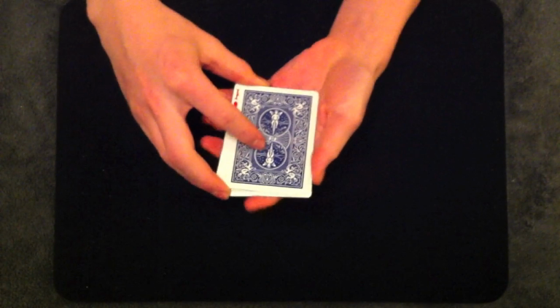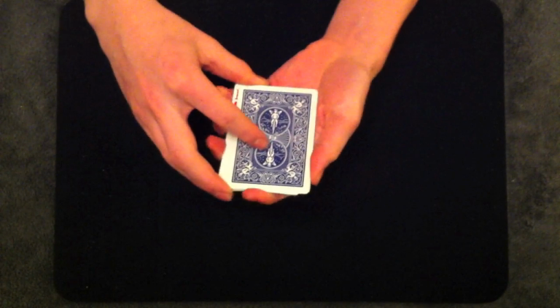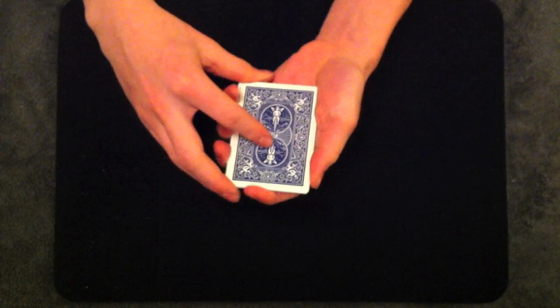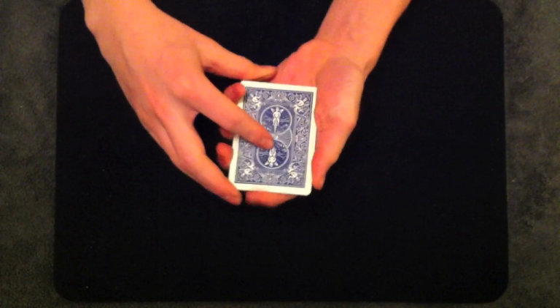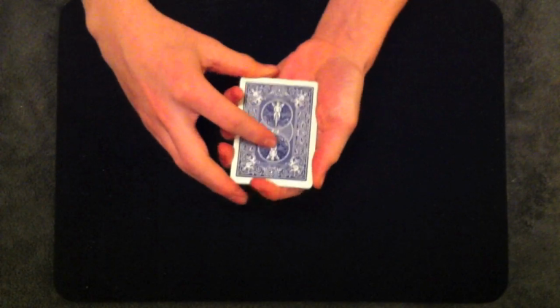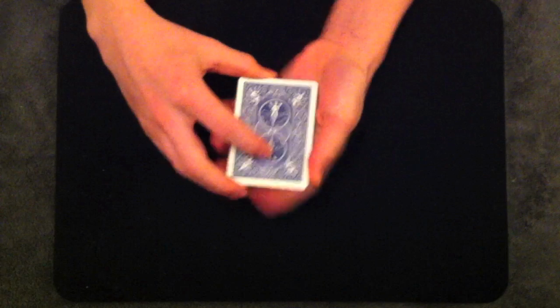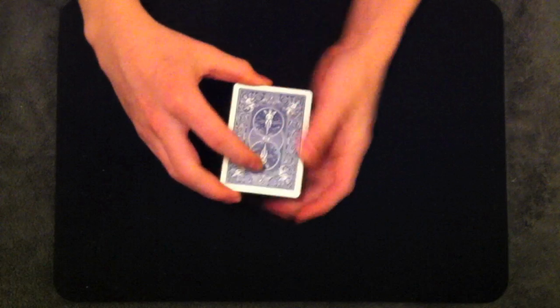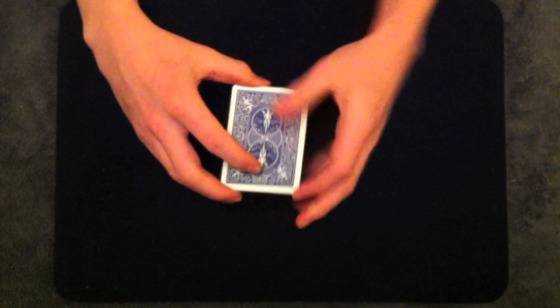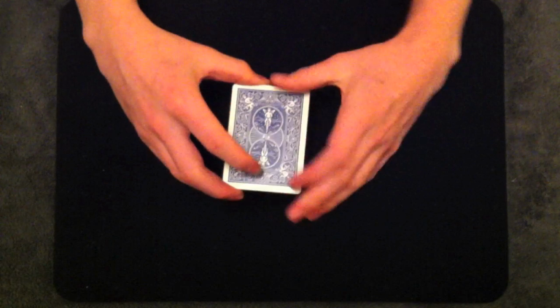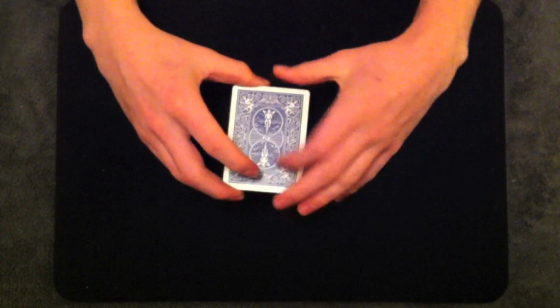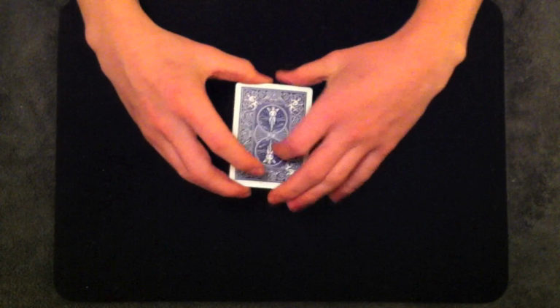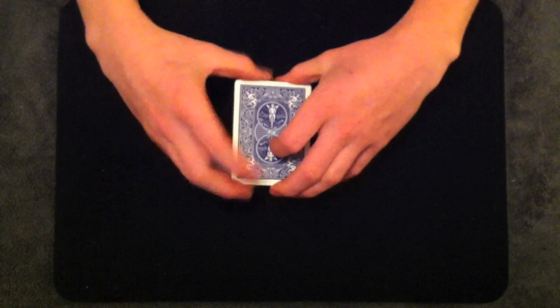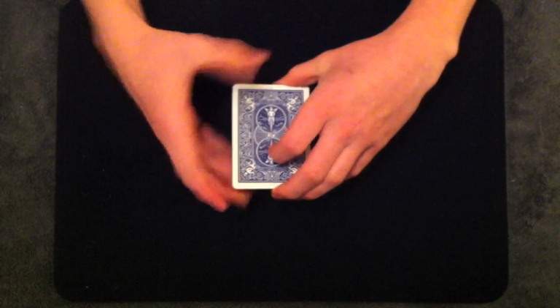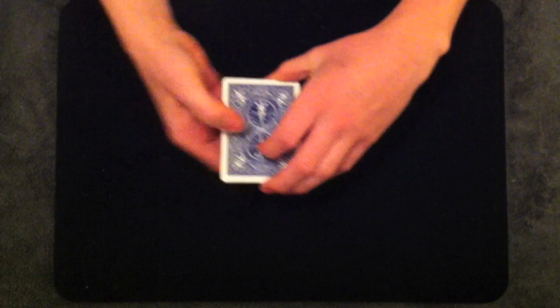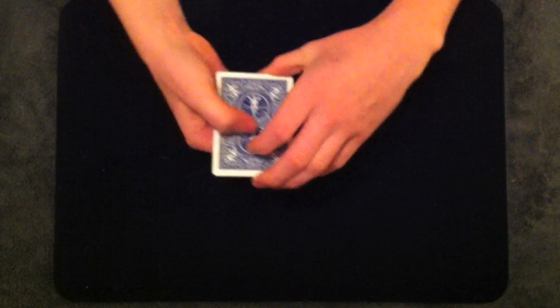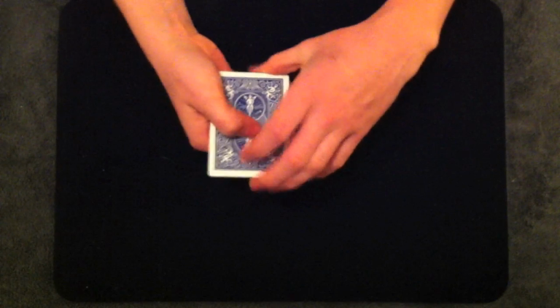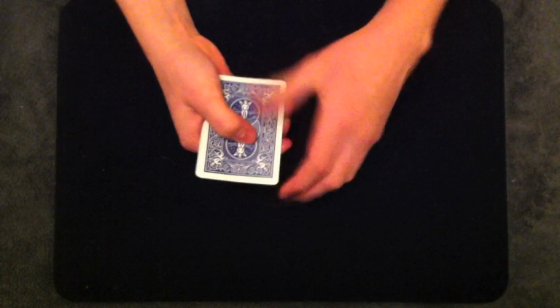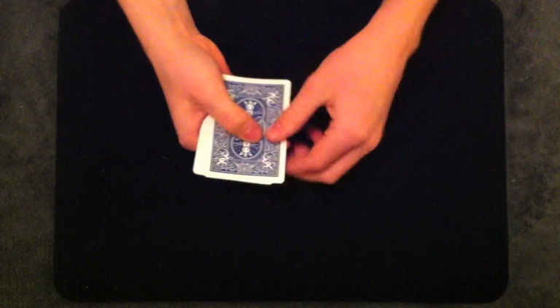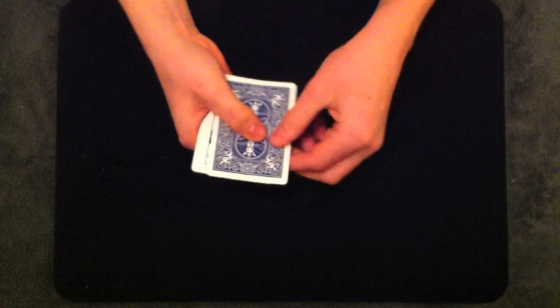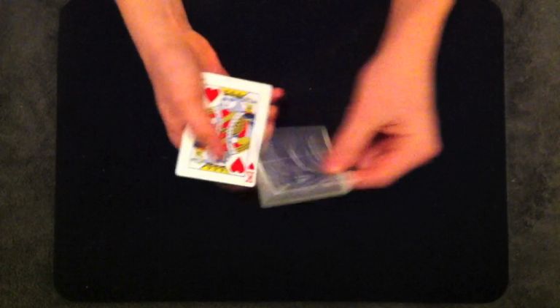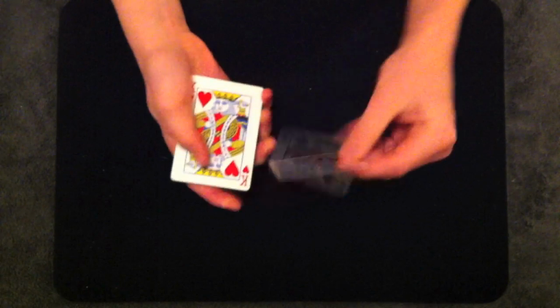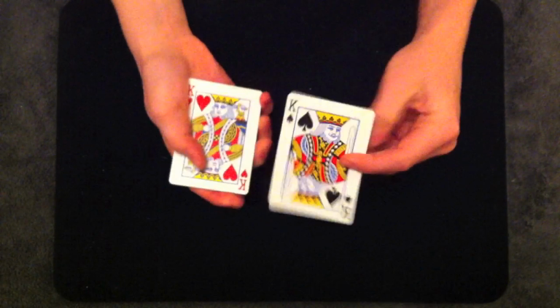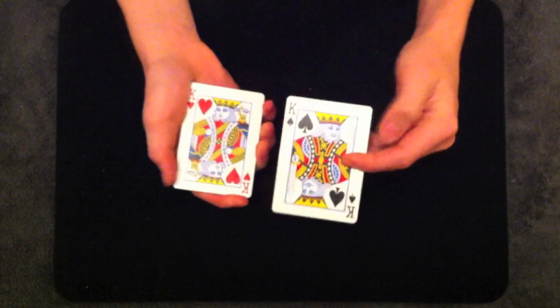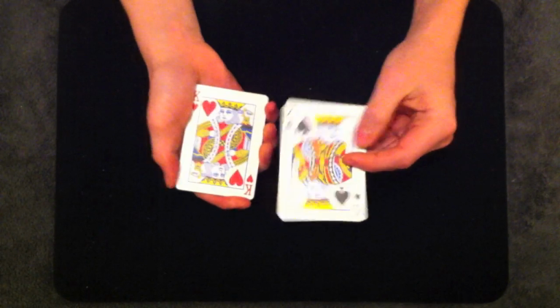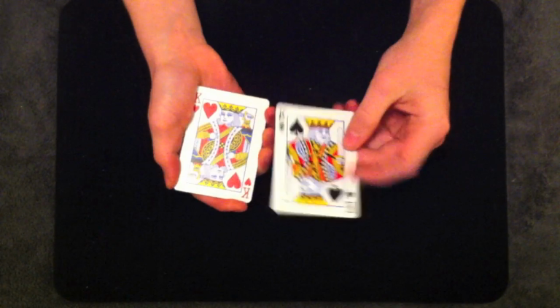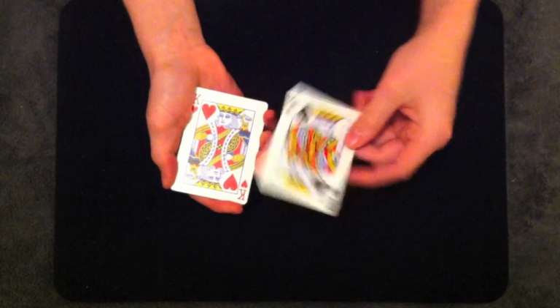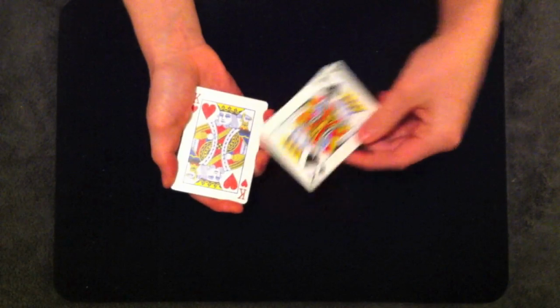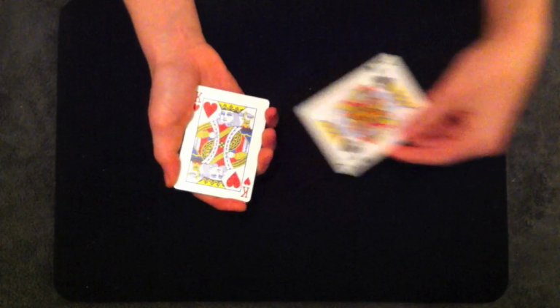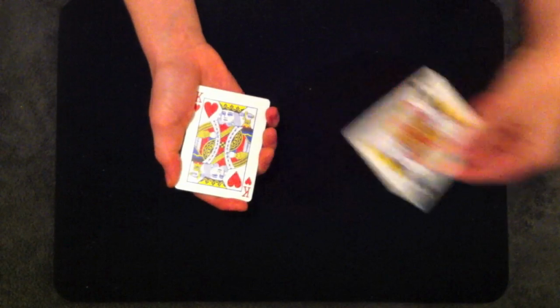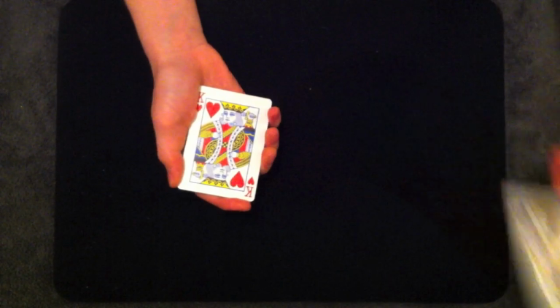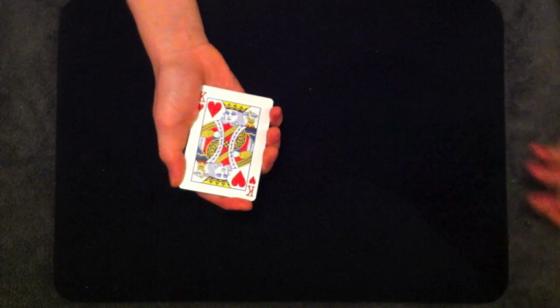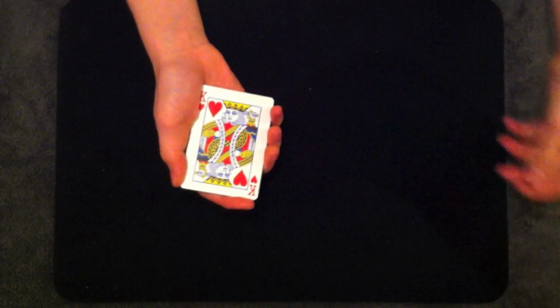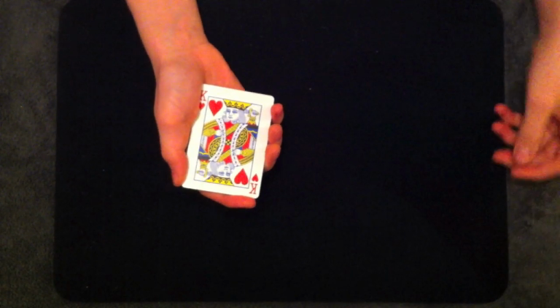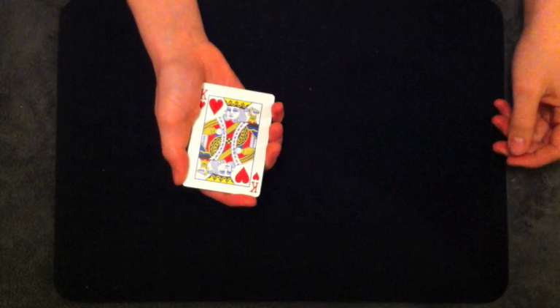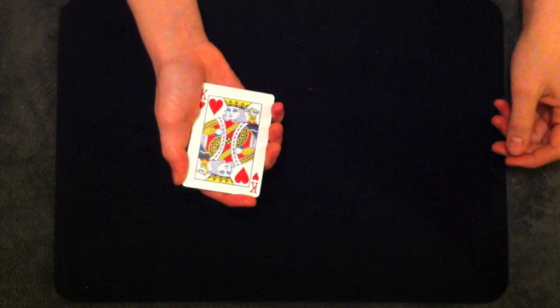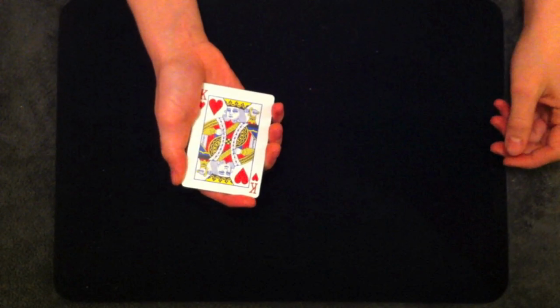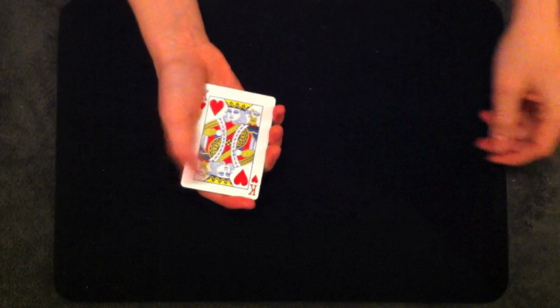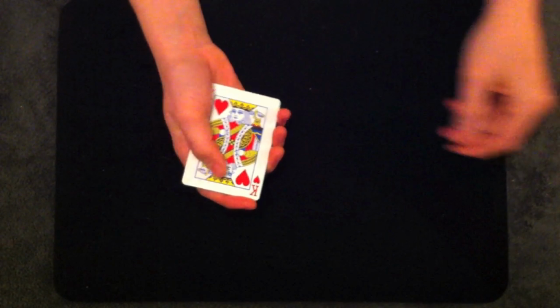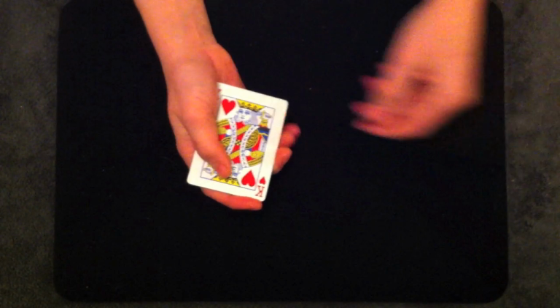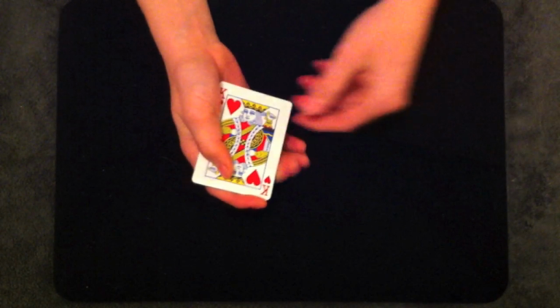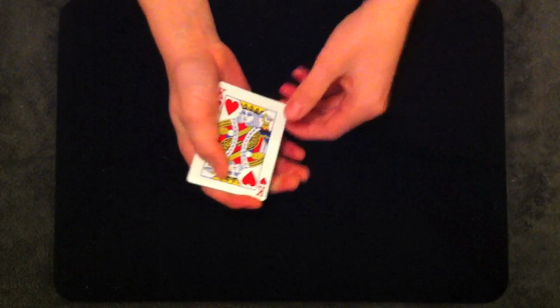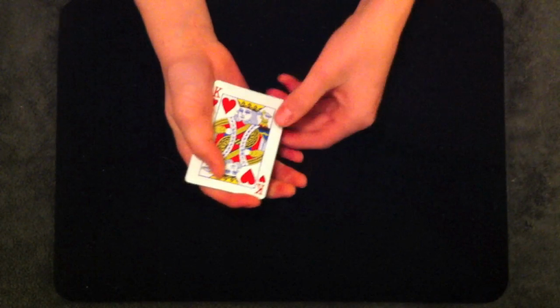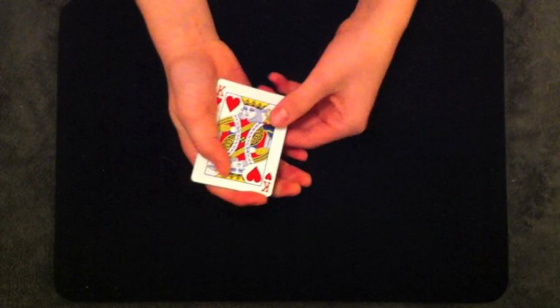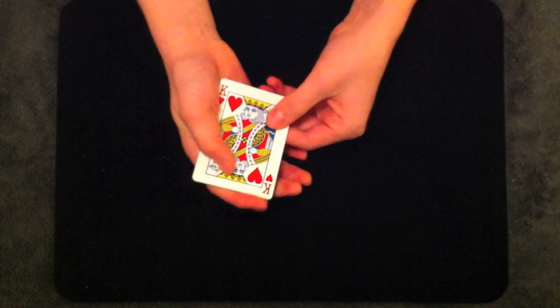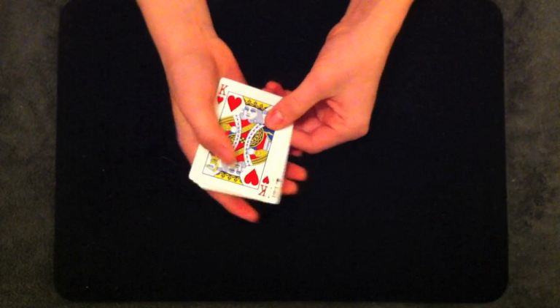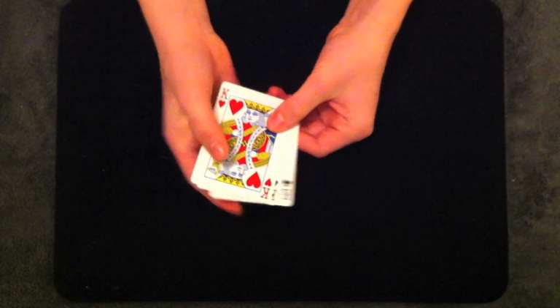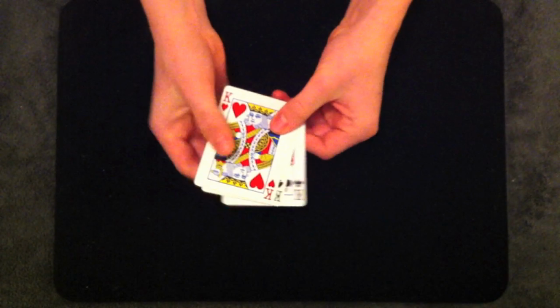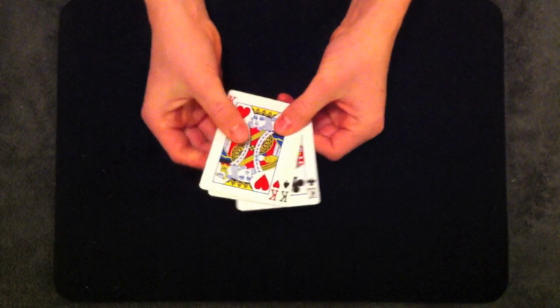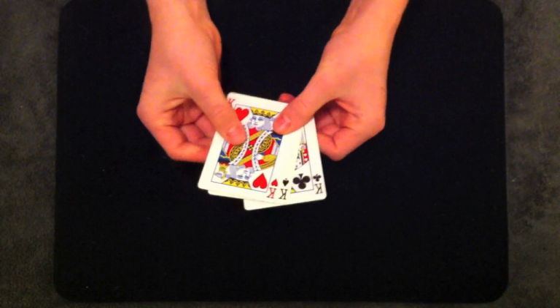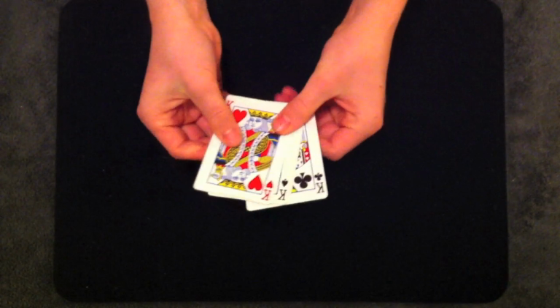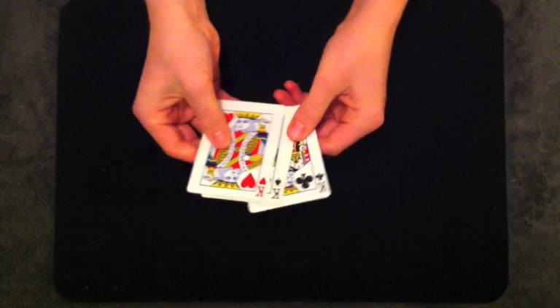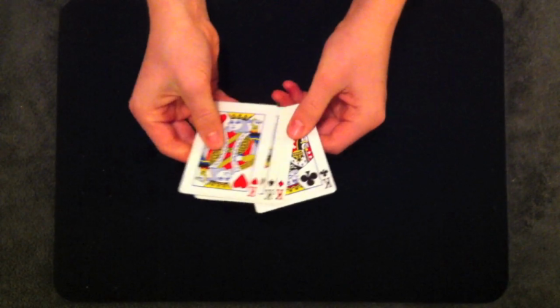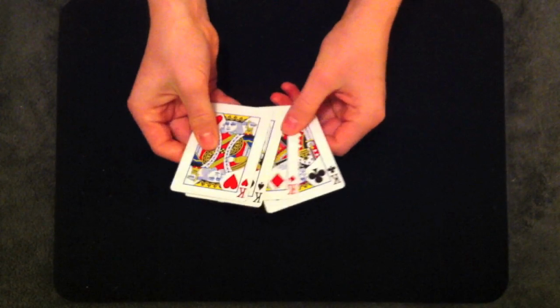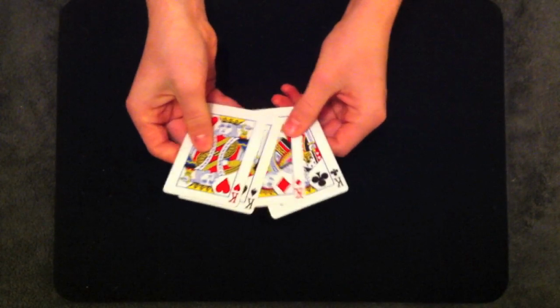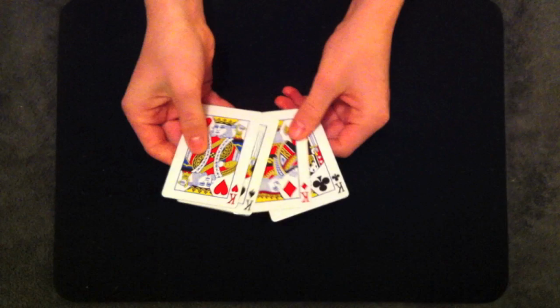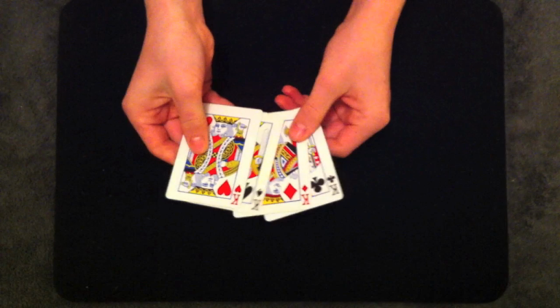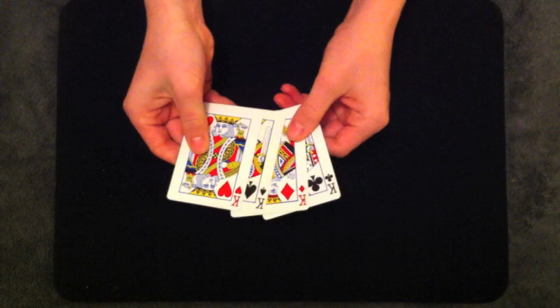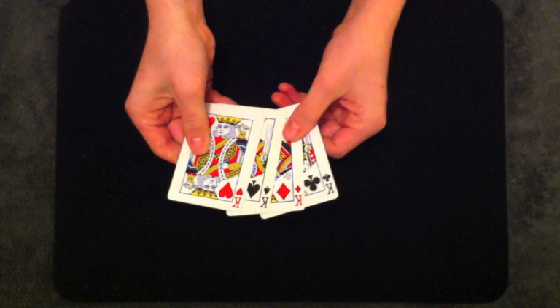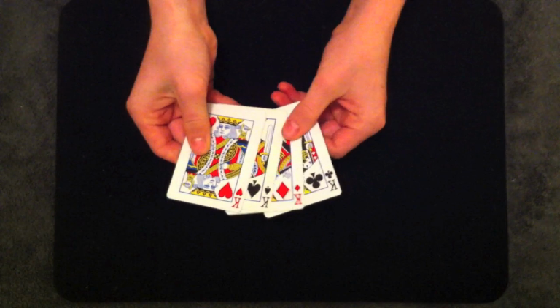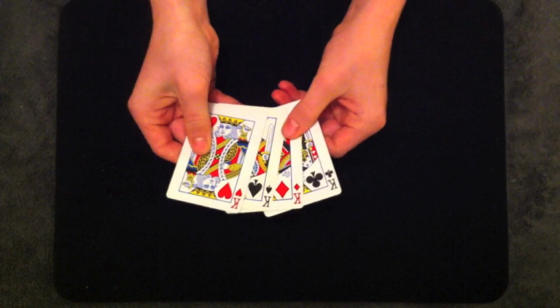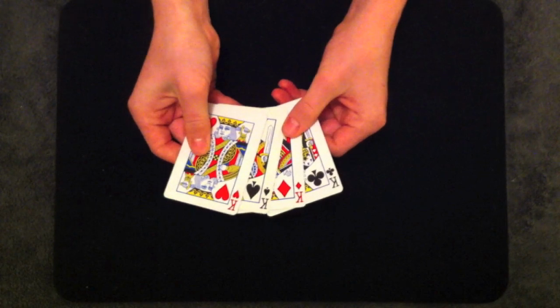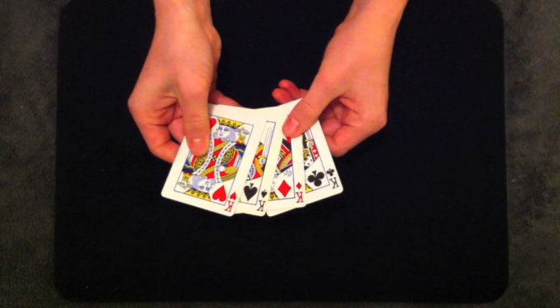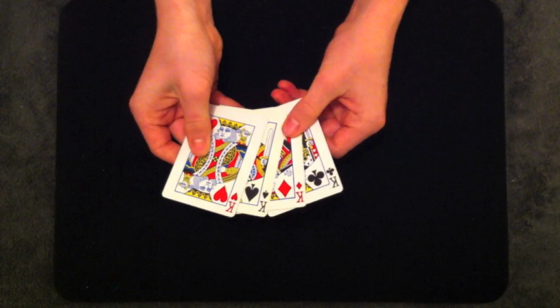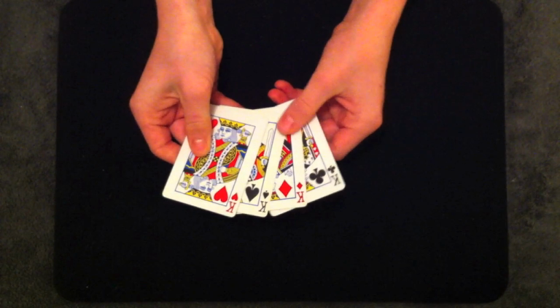If I take the king of spades and I just remove him from the packet completely, he jumps right back in.